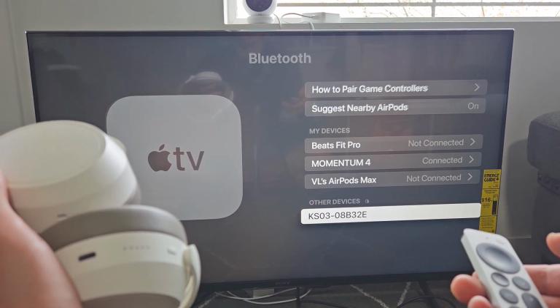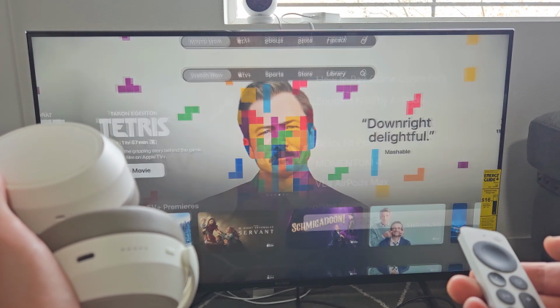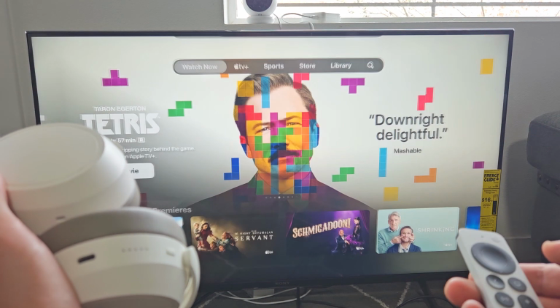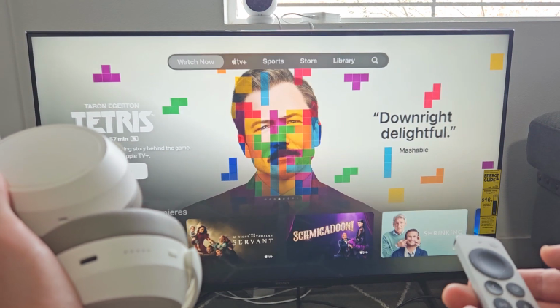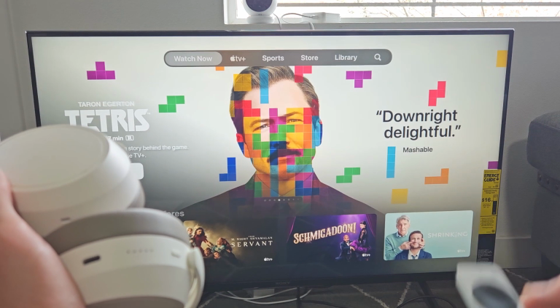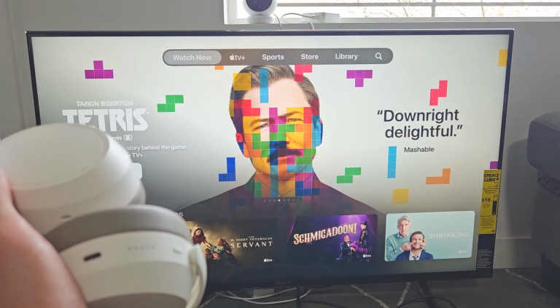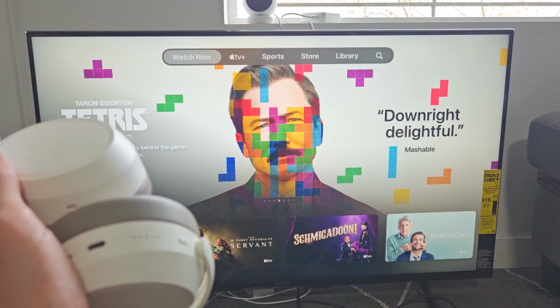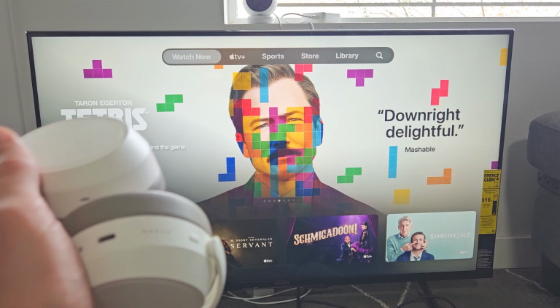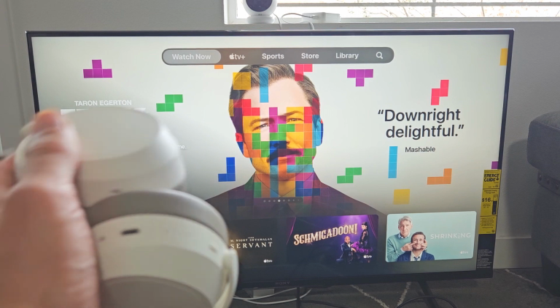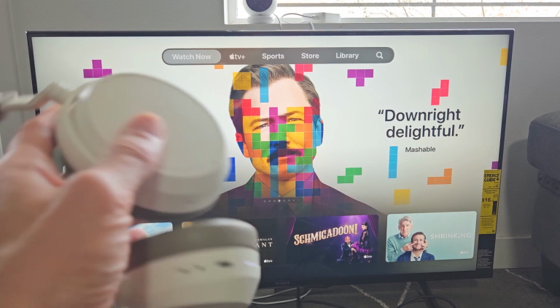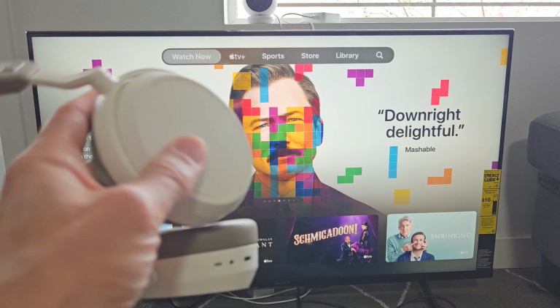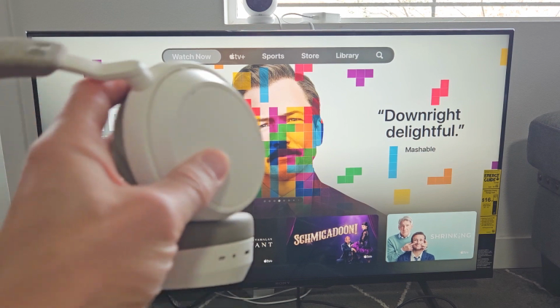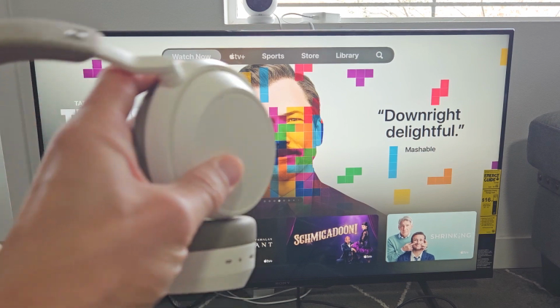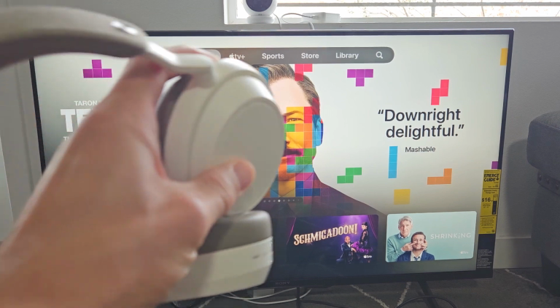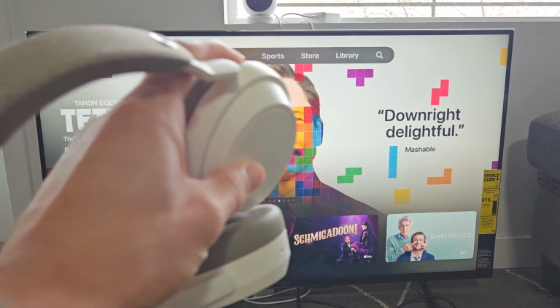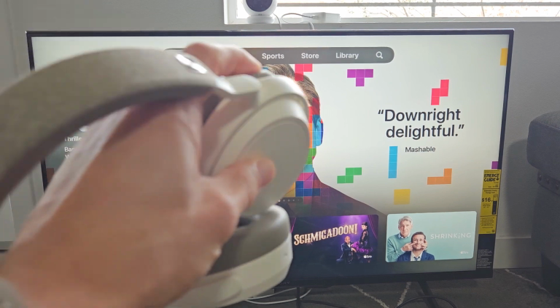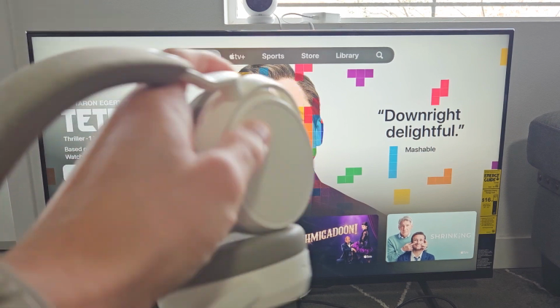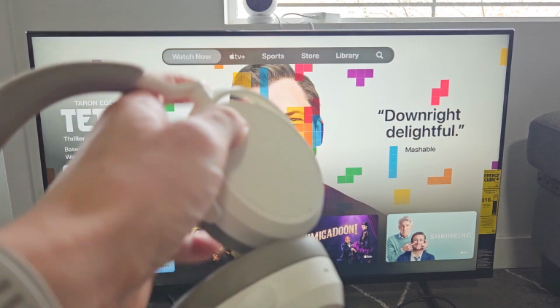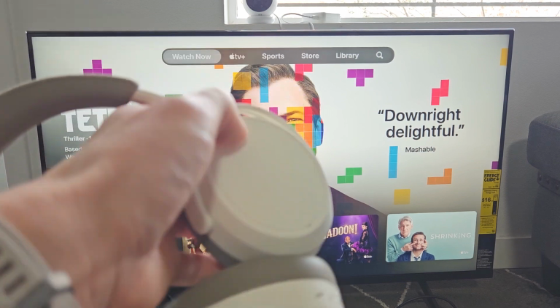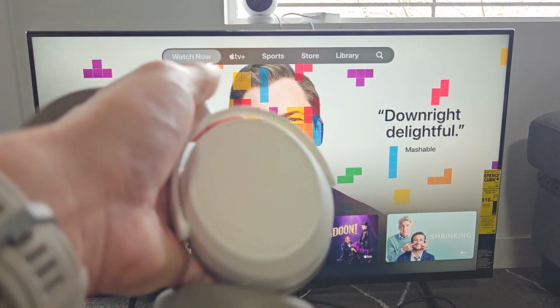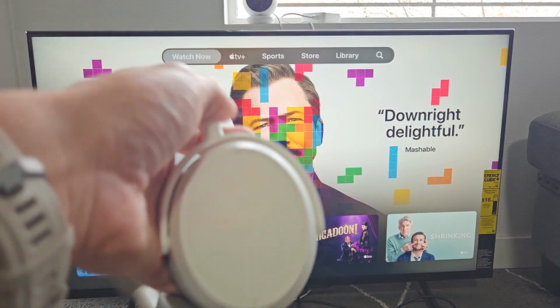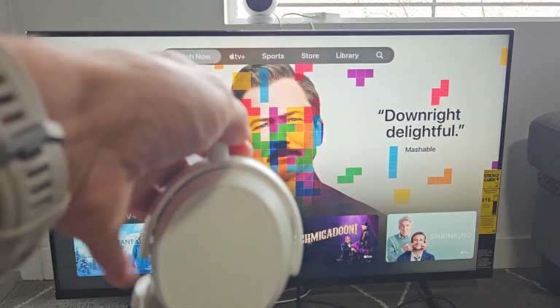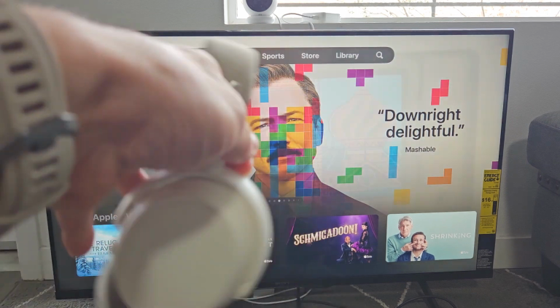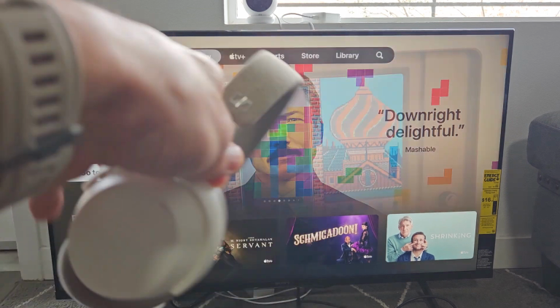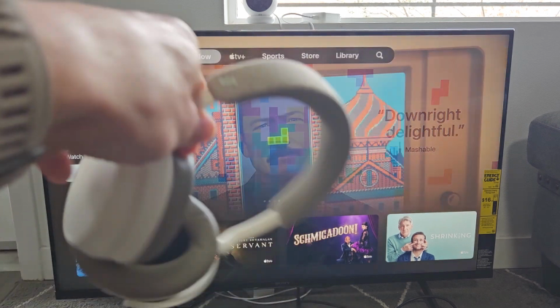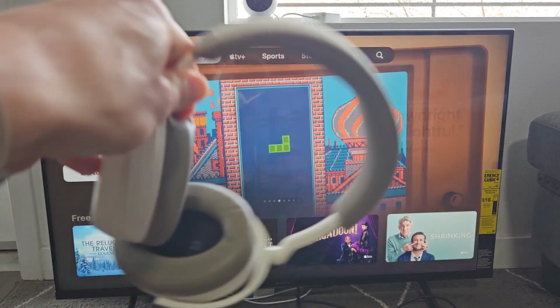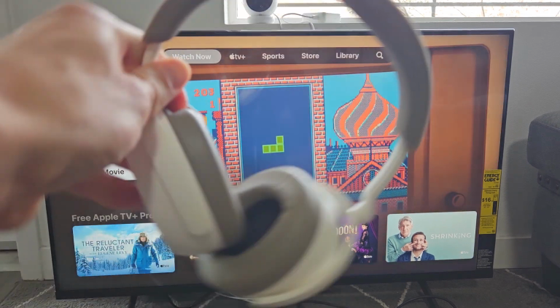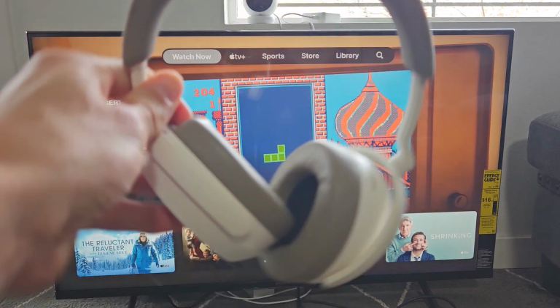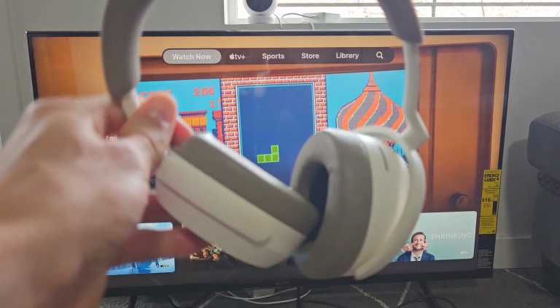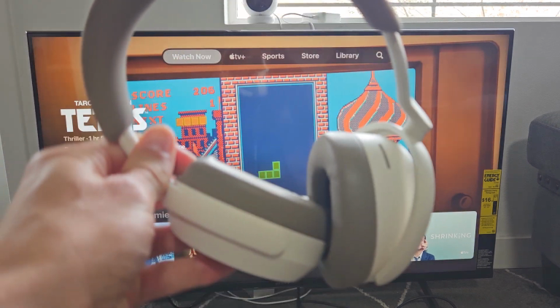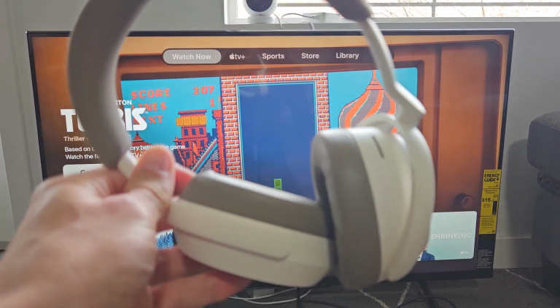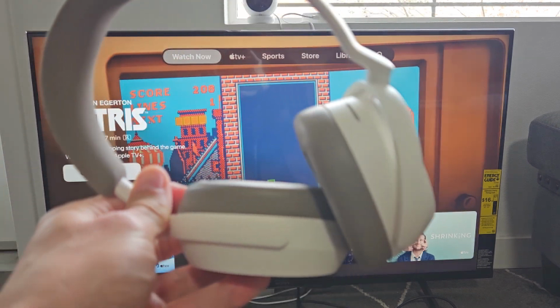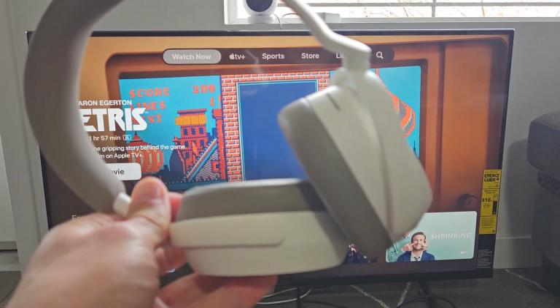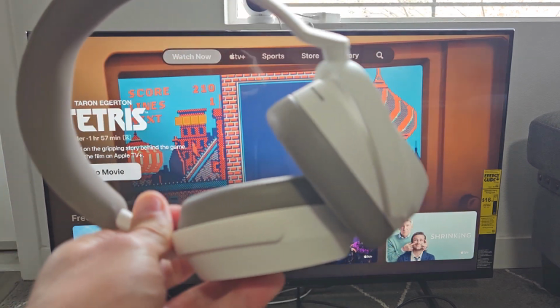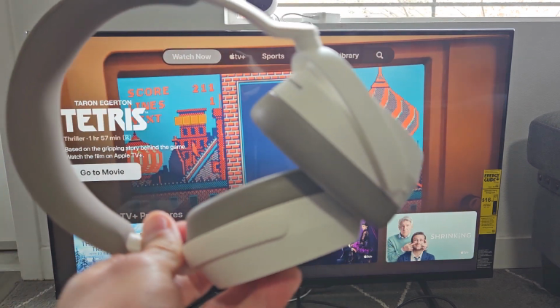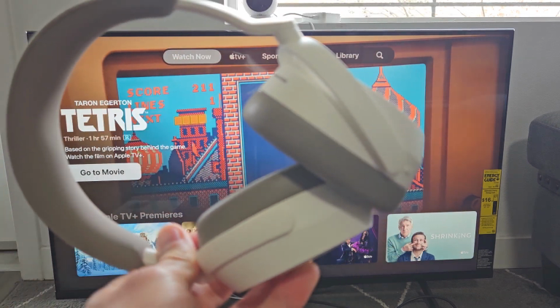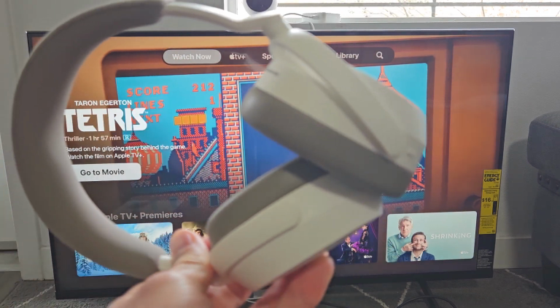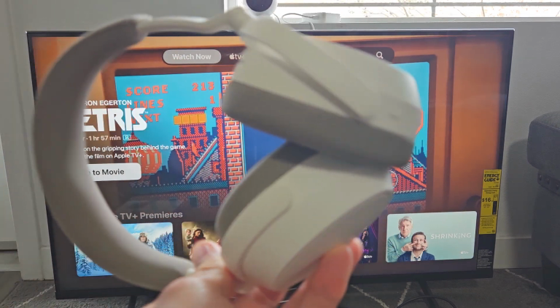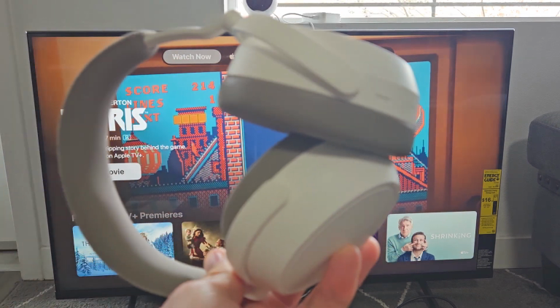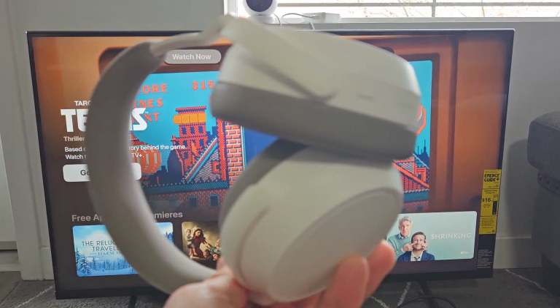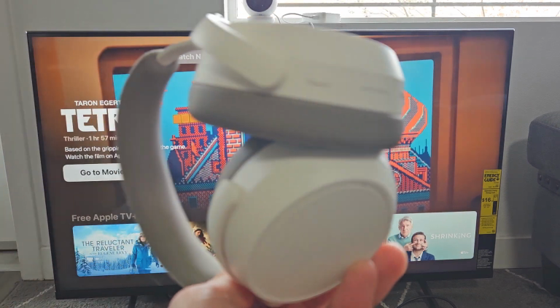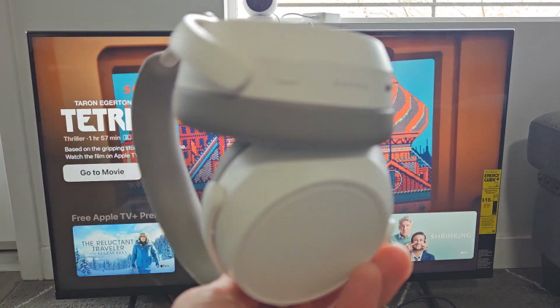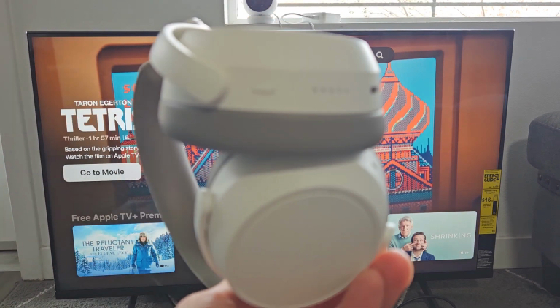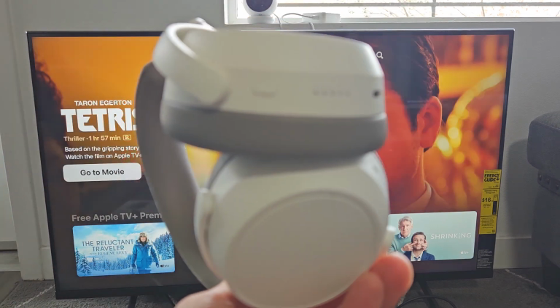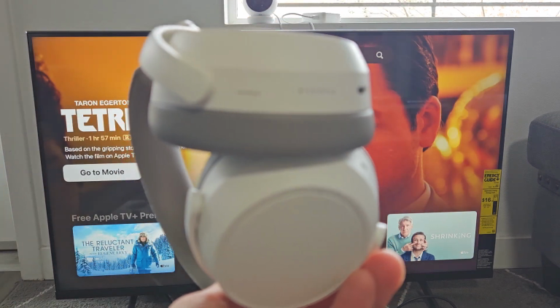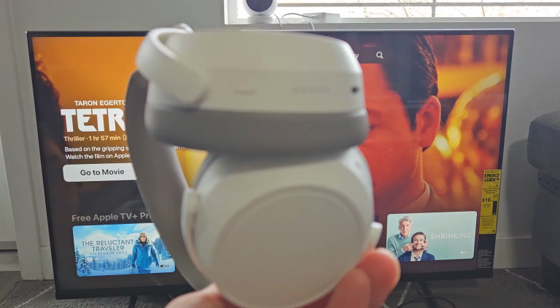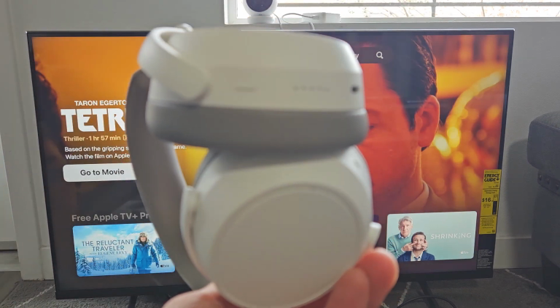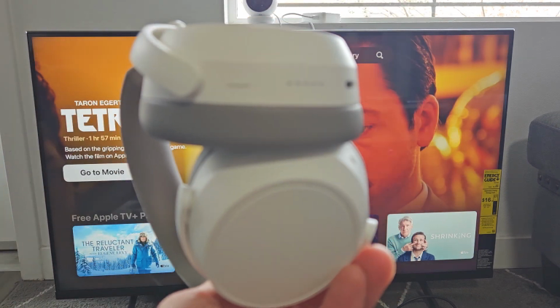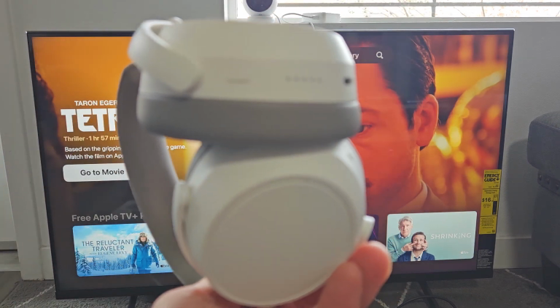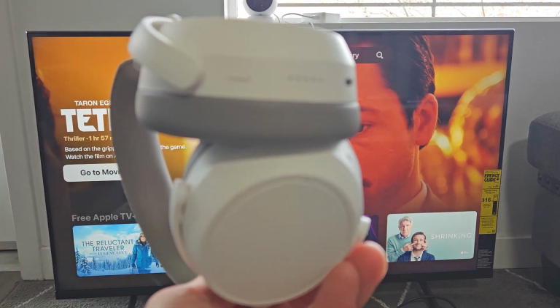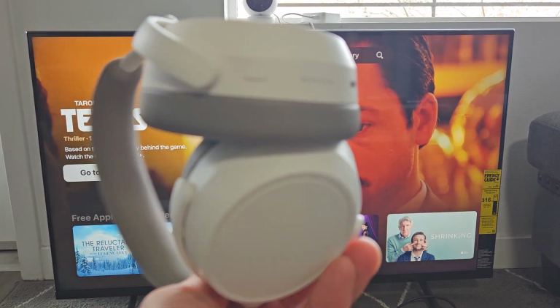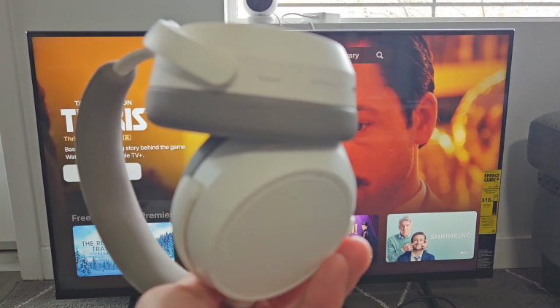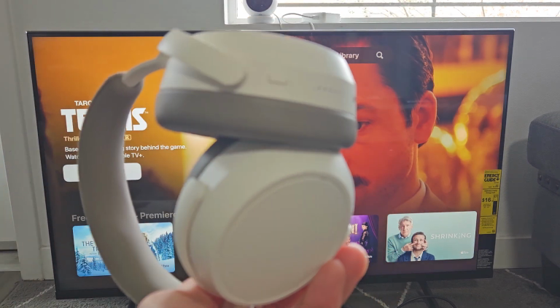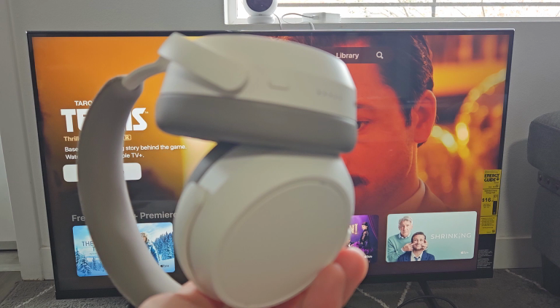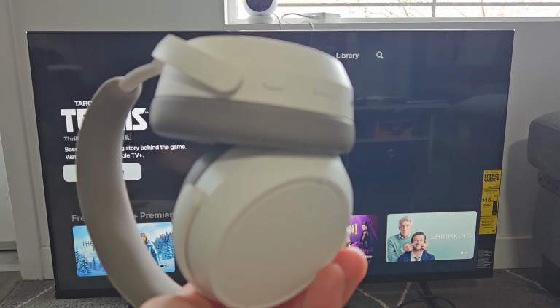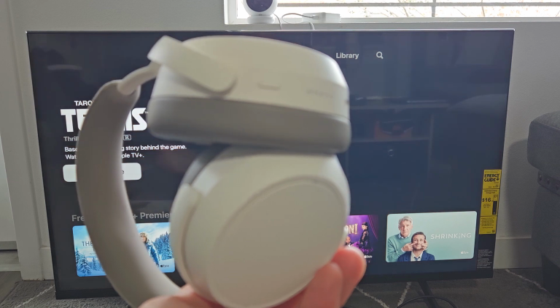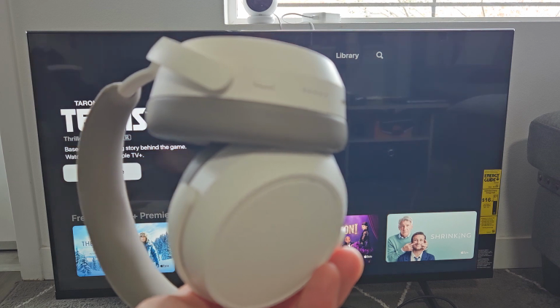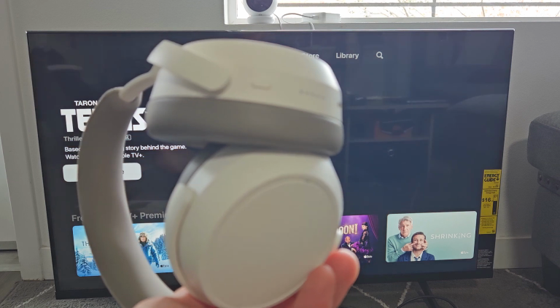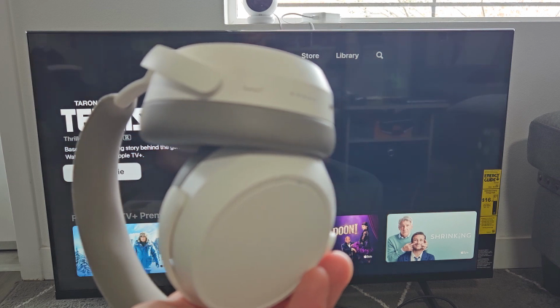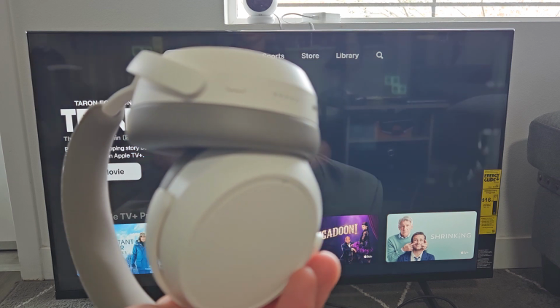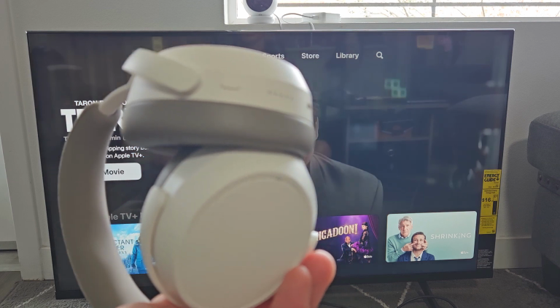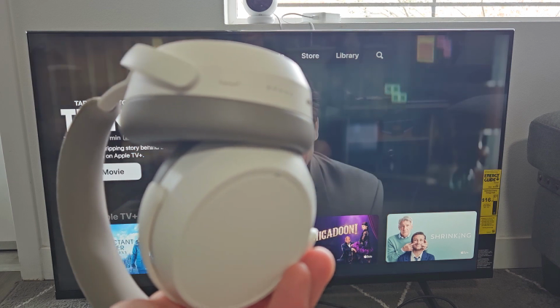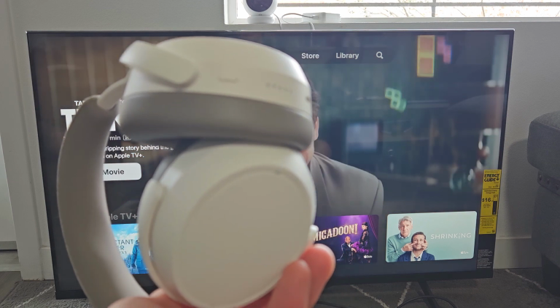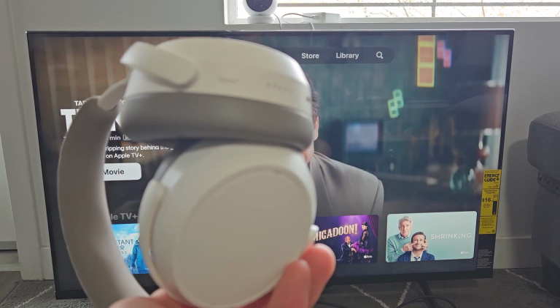So there you go. Now I can watch YouTube or Netflix and all the audio will come out of these. Questions or issues? Comment below. Good luck guys.